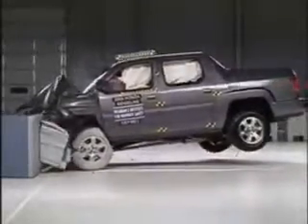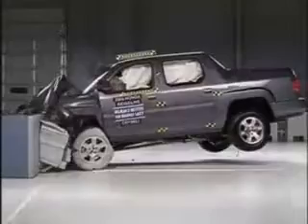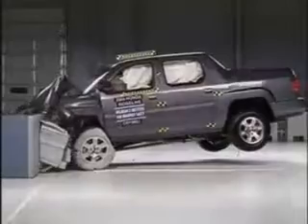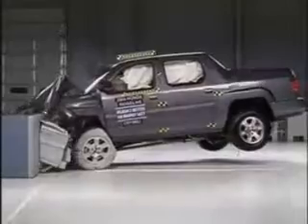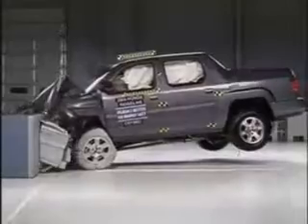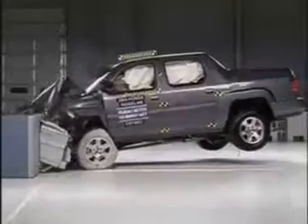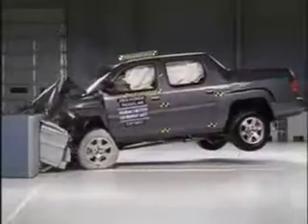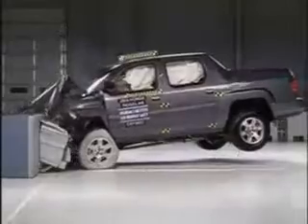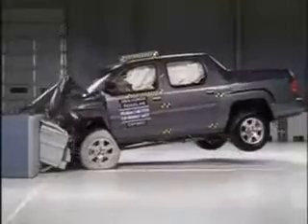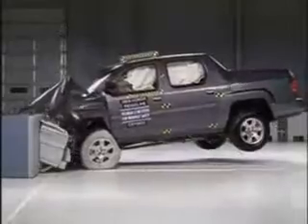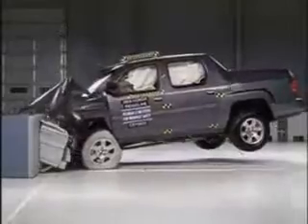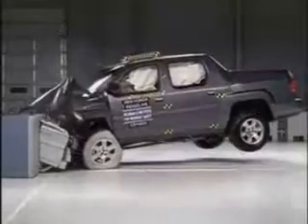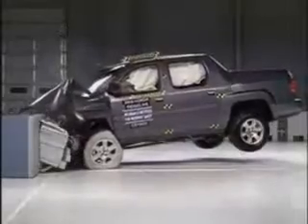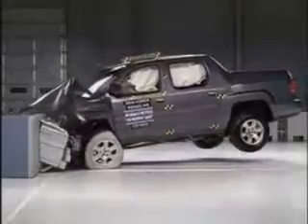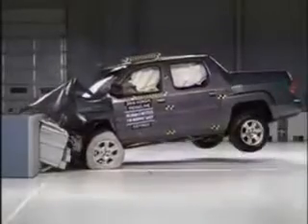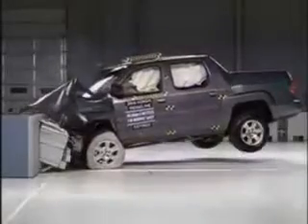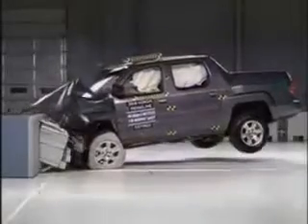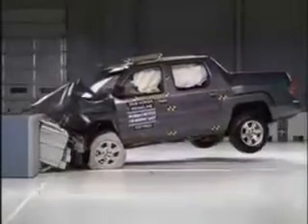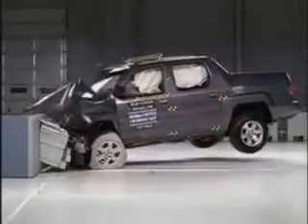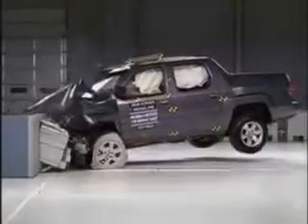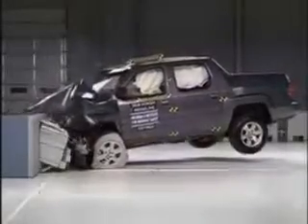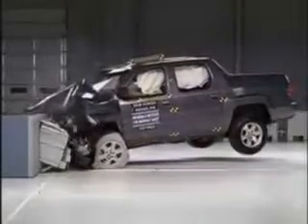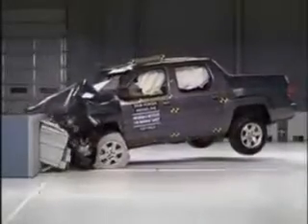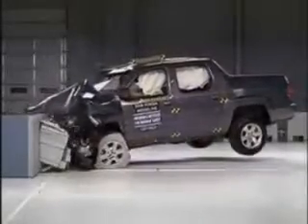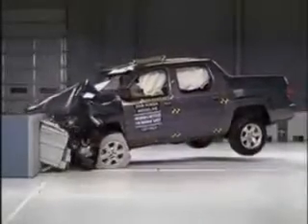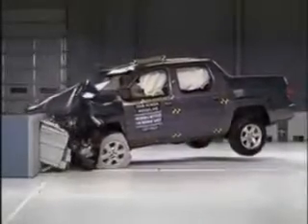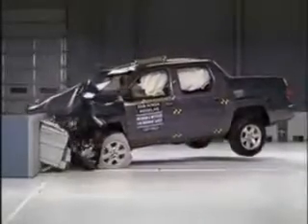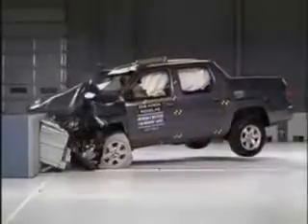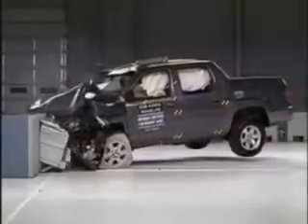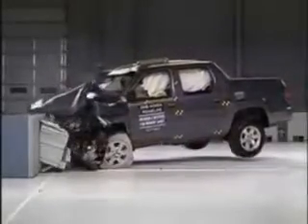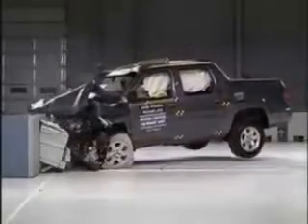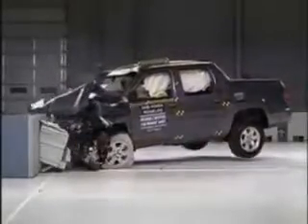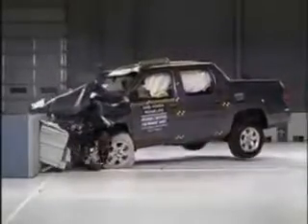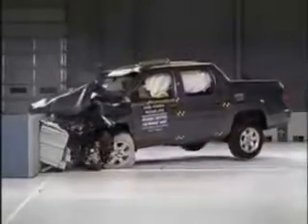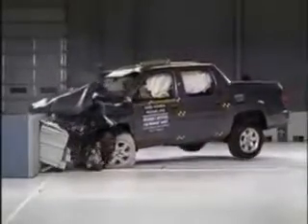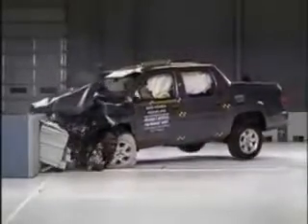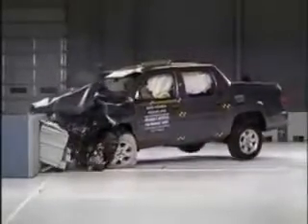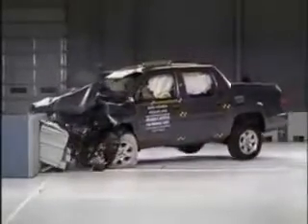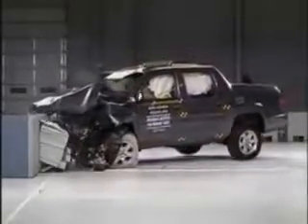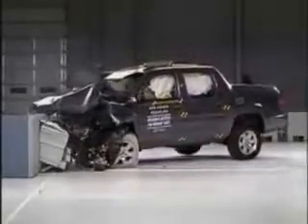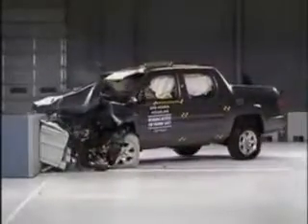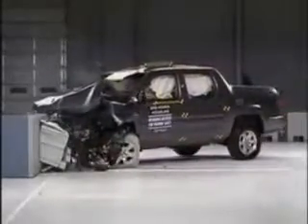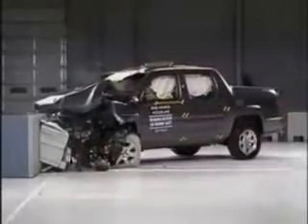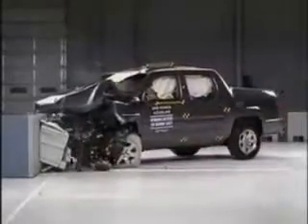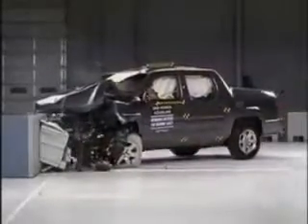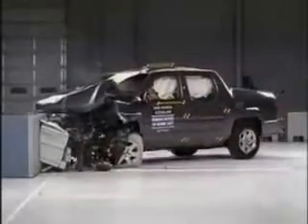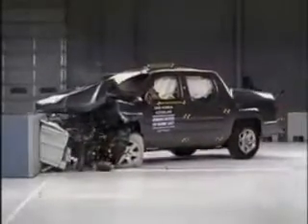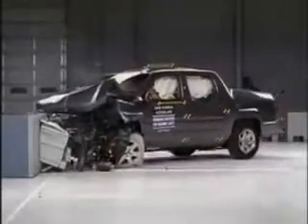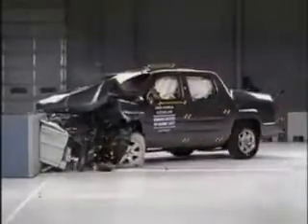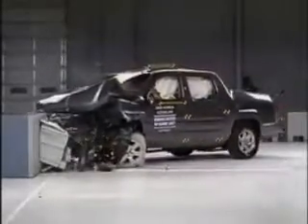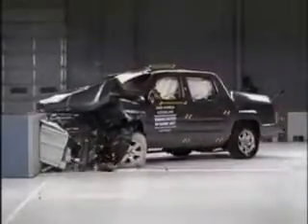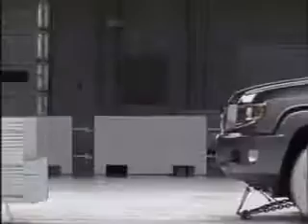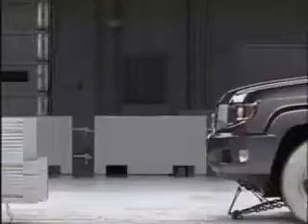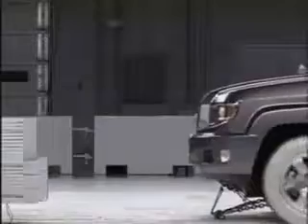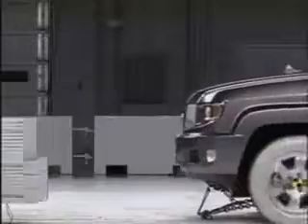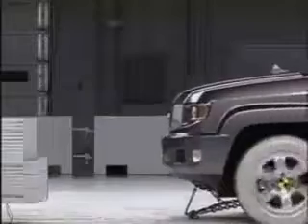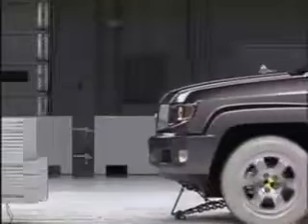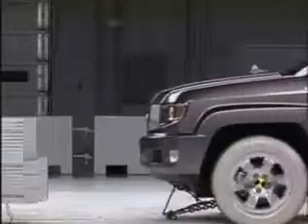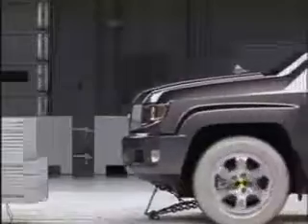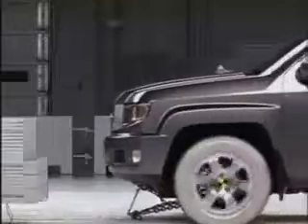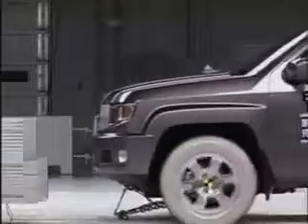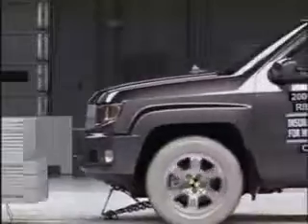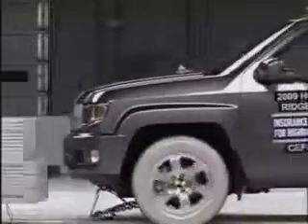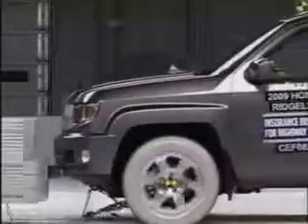The passenger compartment withstands the hit well. As you'll see in the closest shot, the damage is confined to the front of the vehicle.